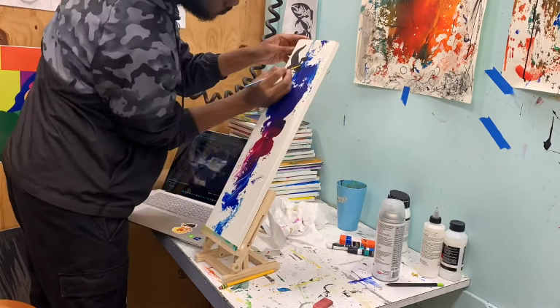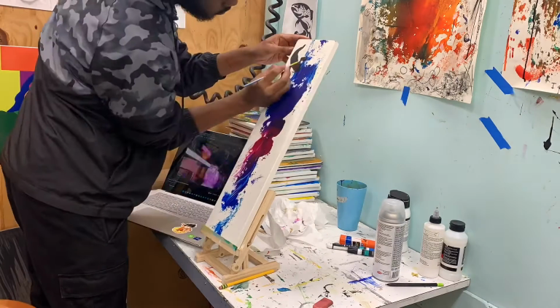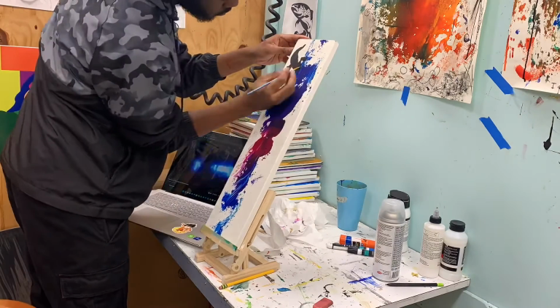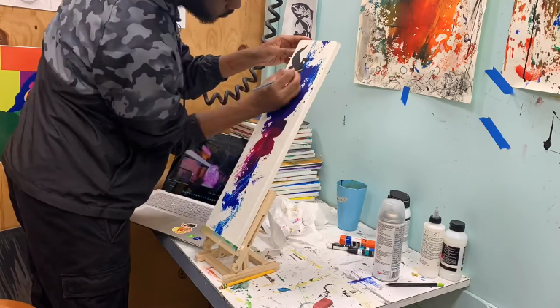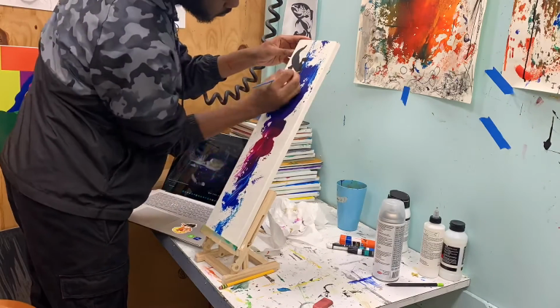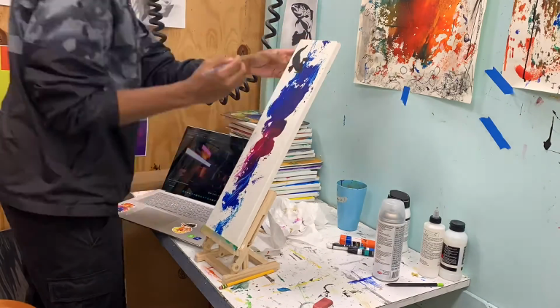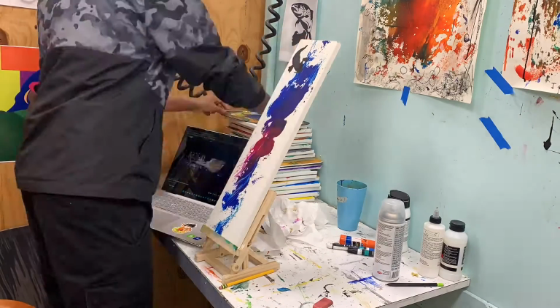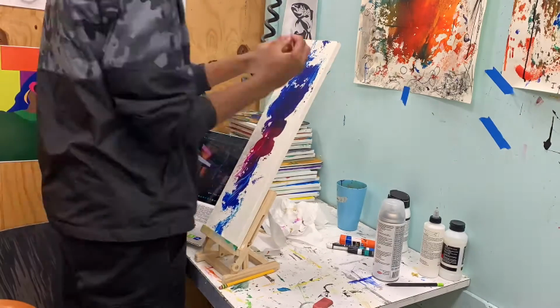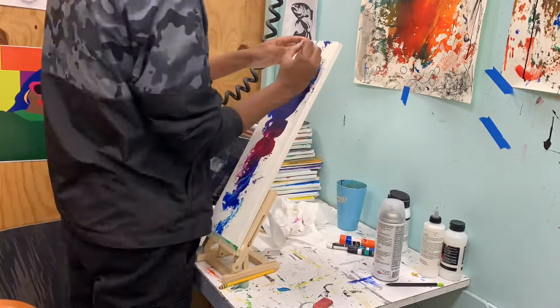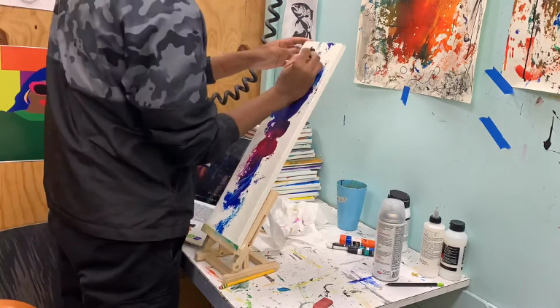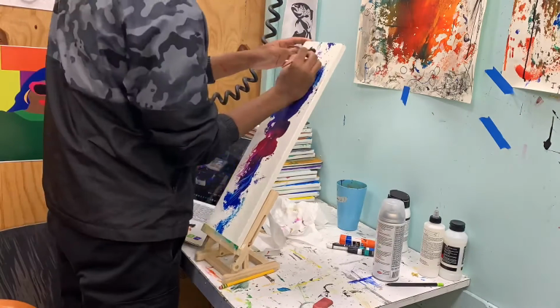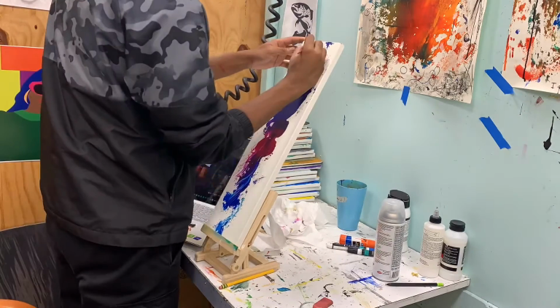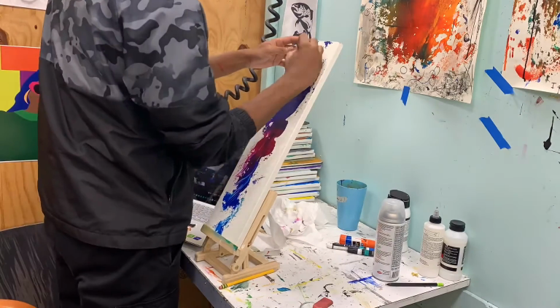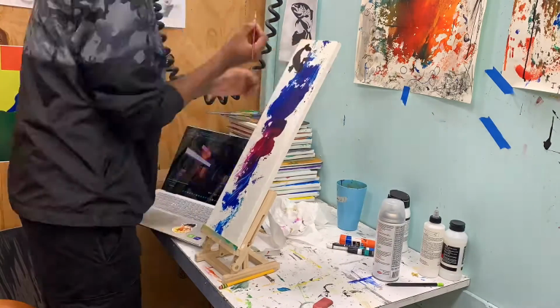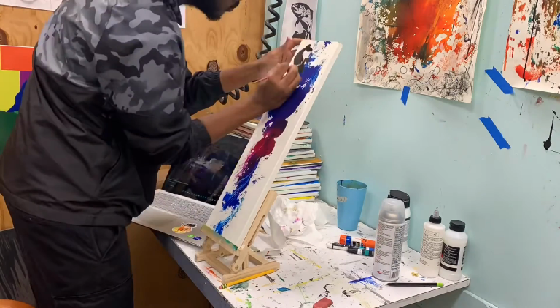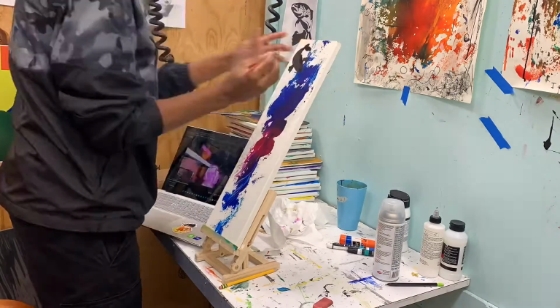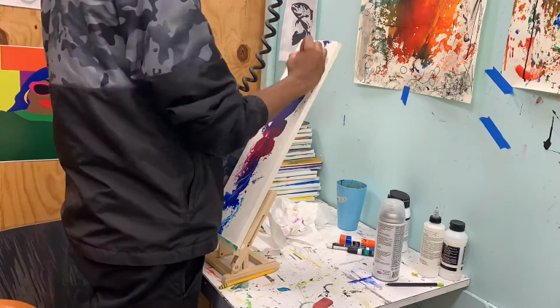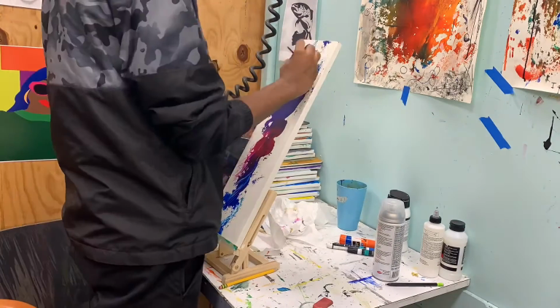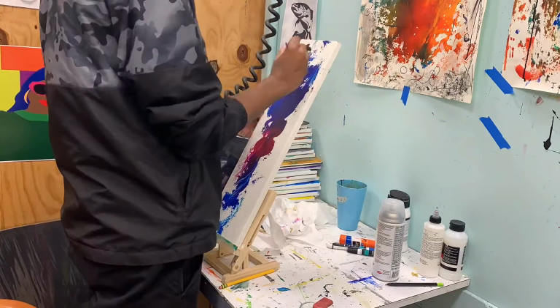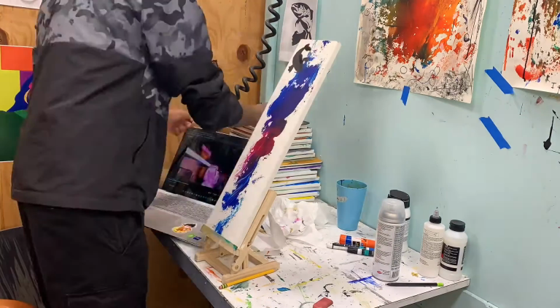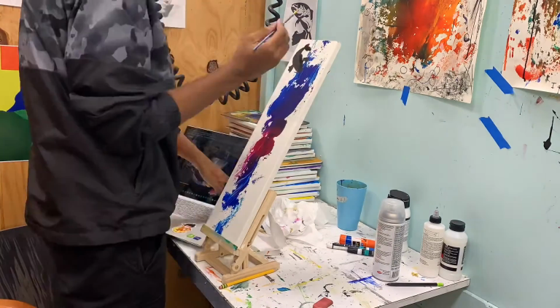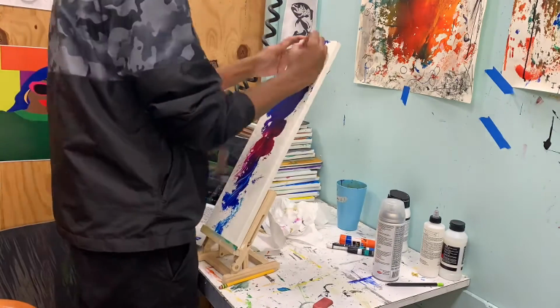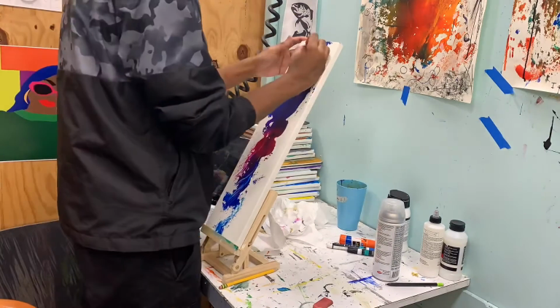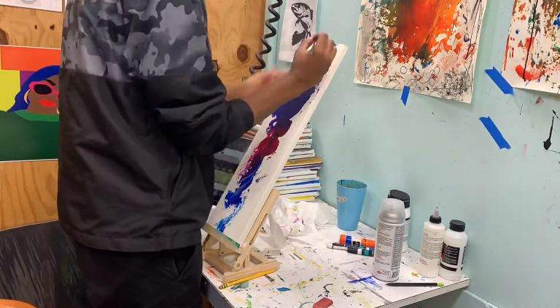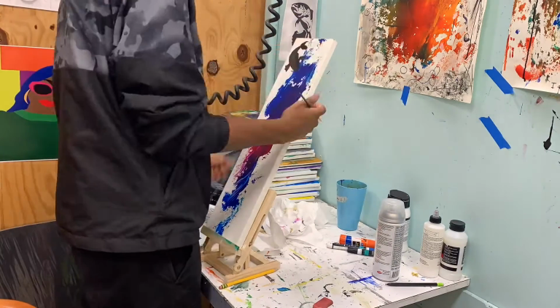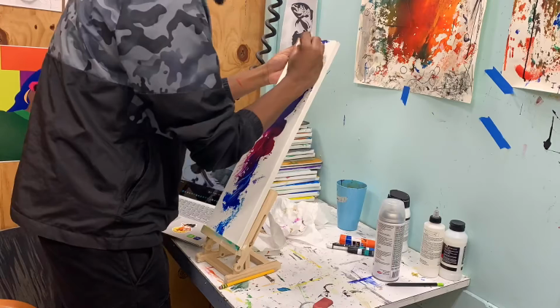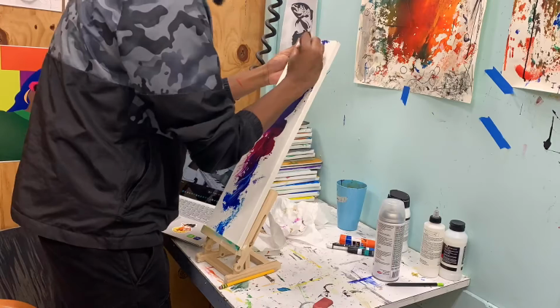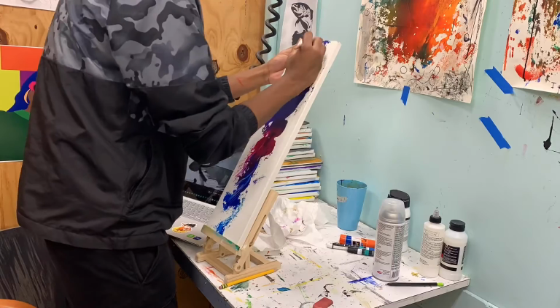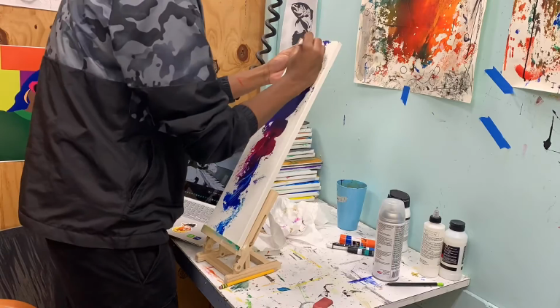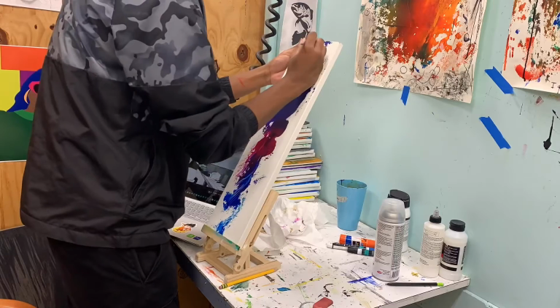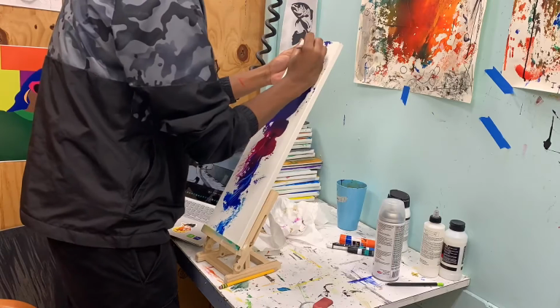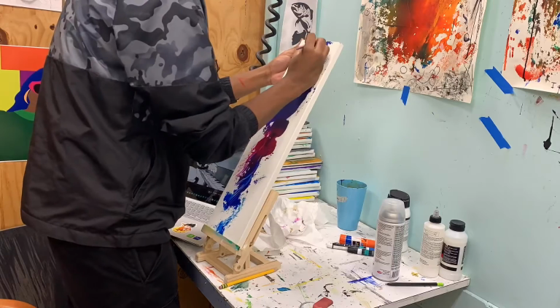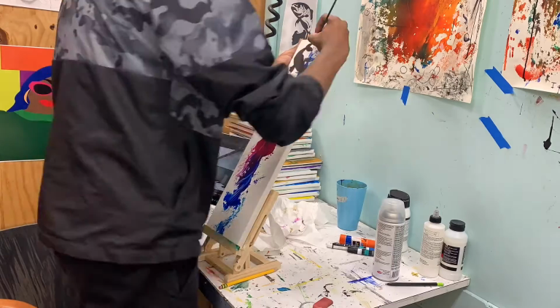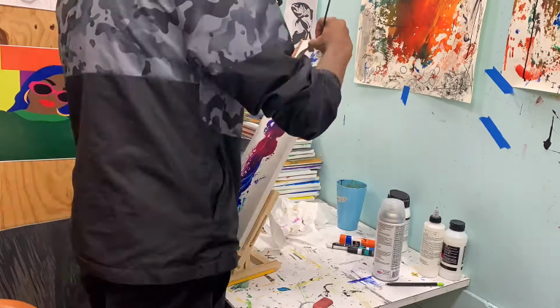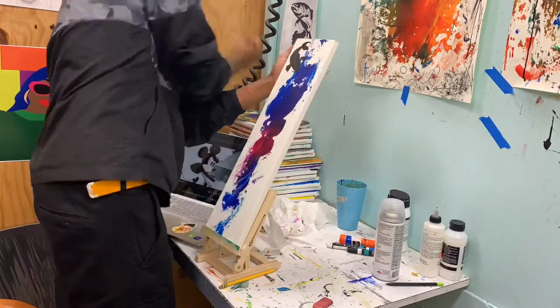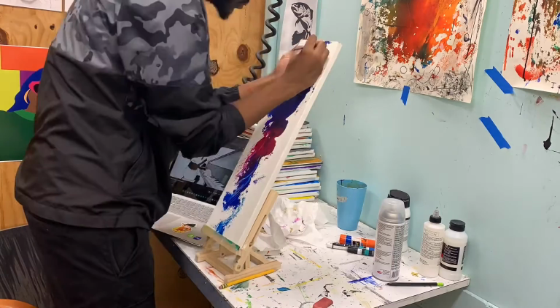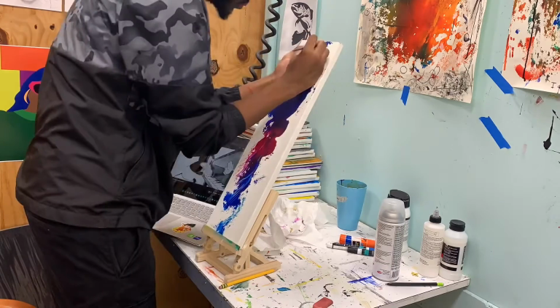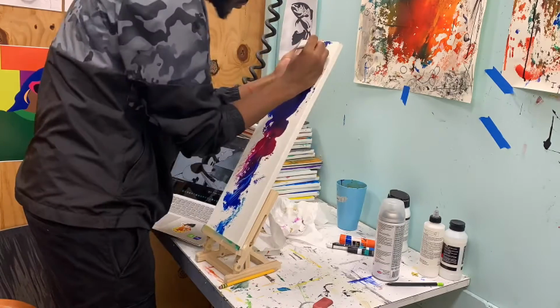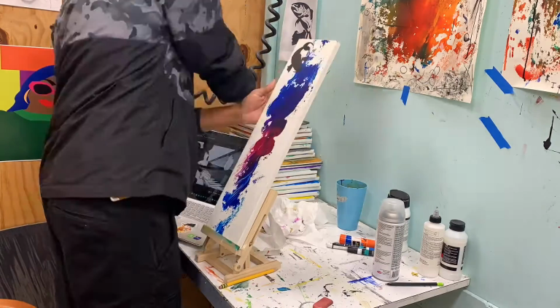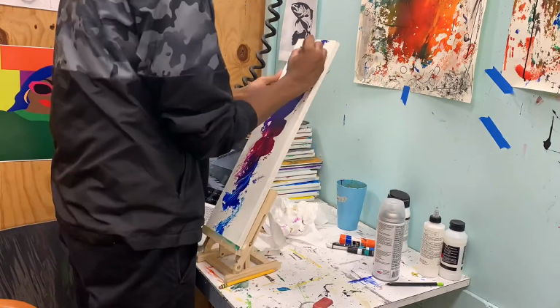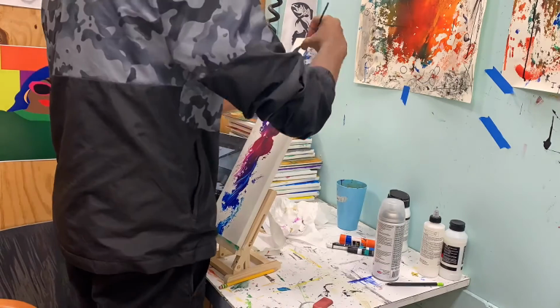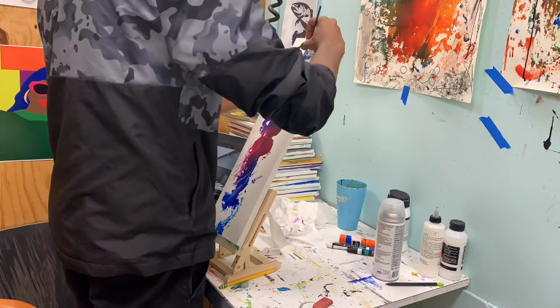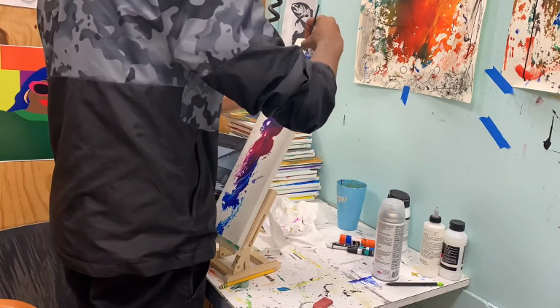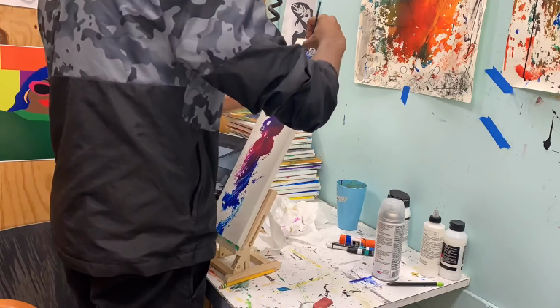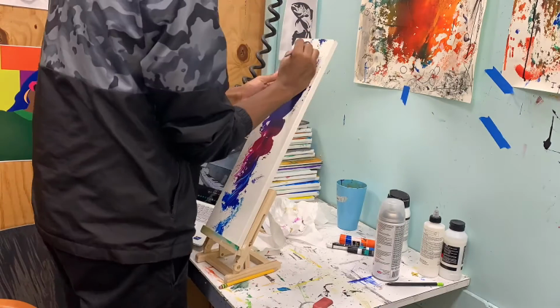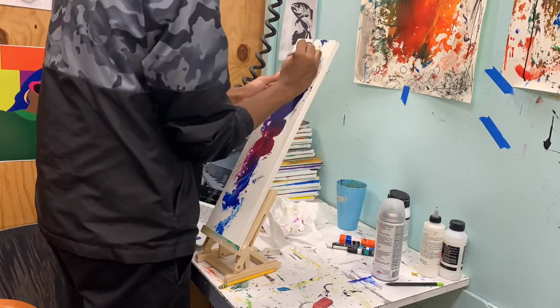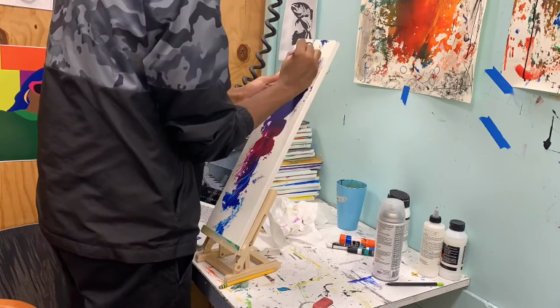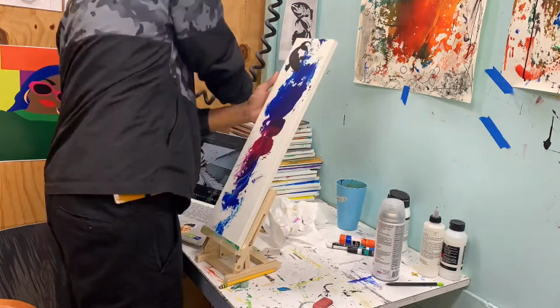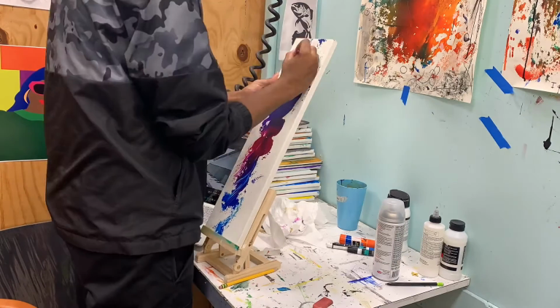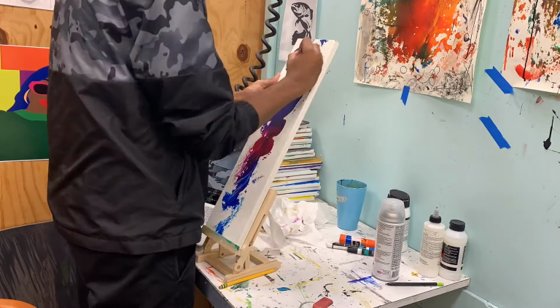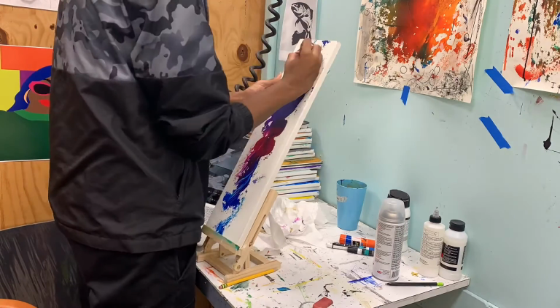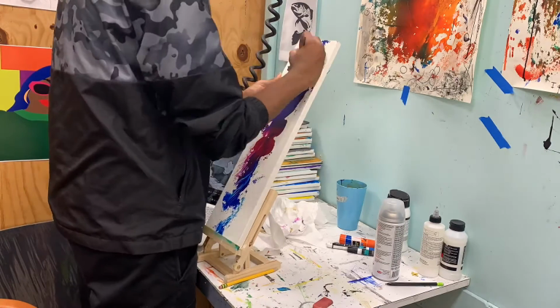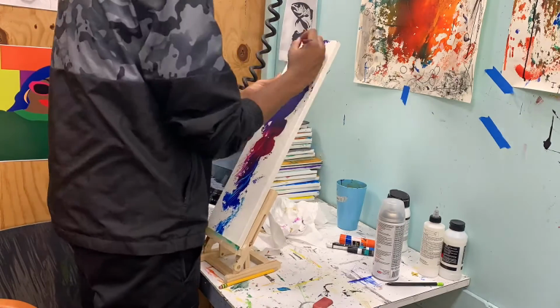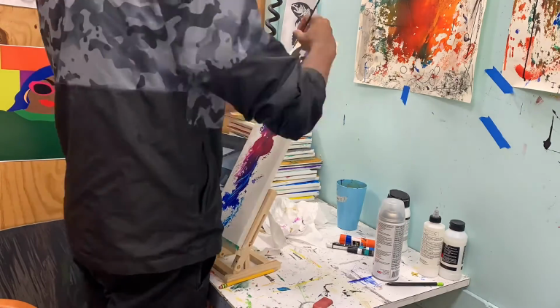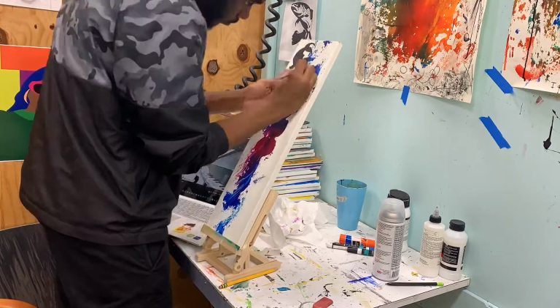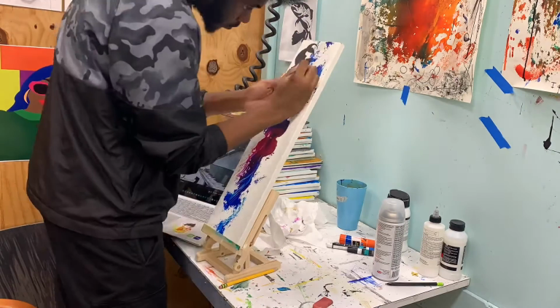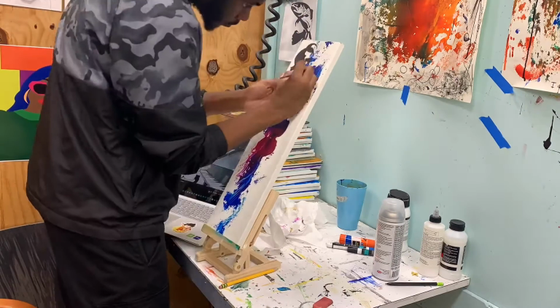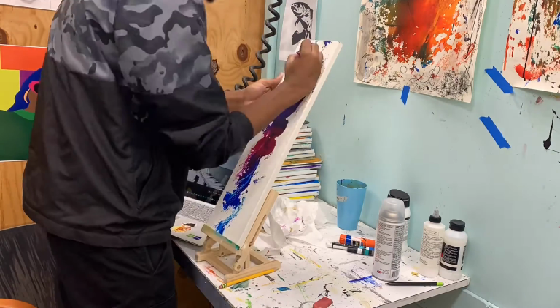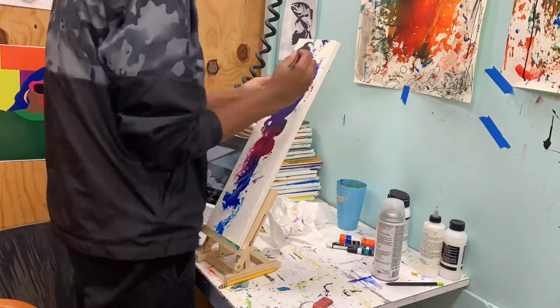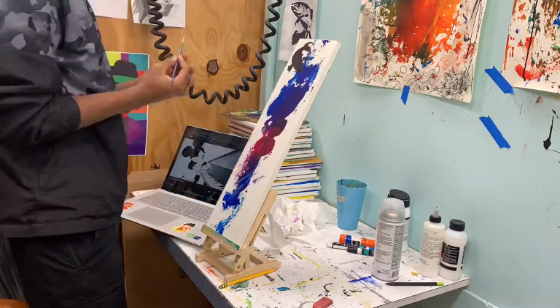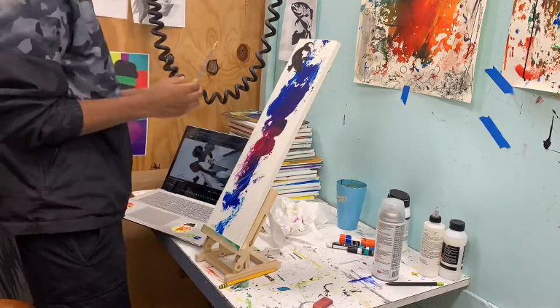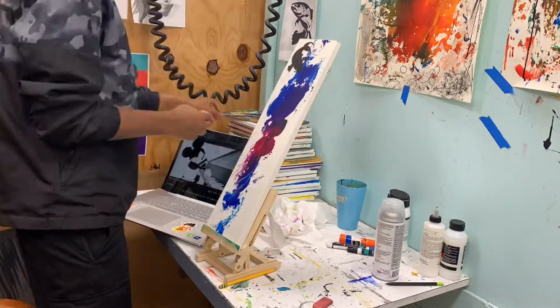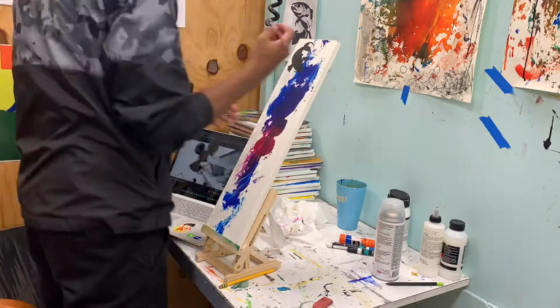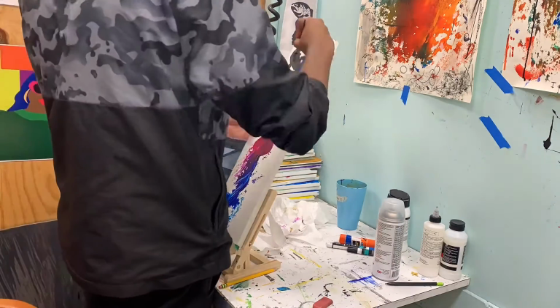It was like, this kind of reminds me of water because of all the flowiness. And so I decided to paint fish stencils on there — koi fish stencils — which is what I did.